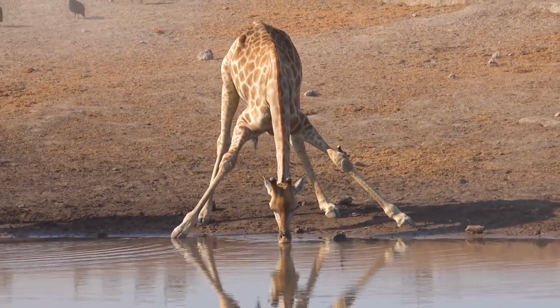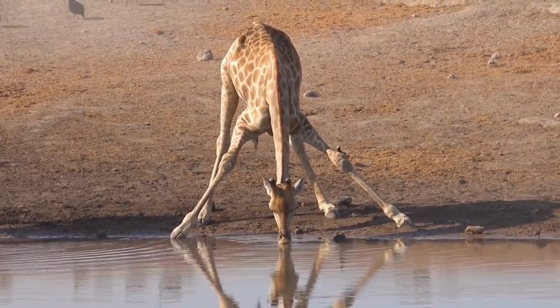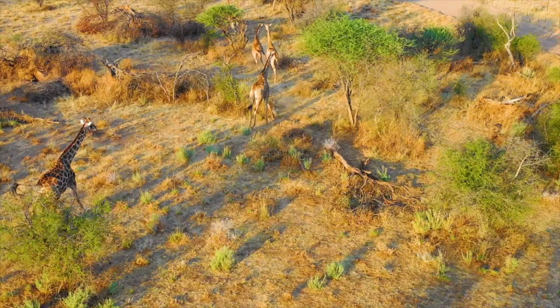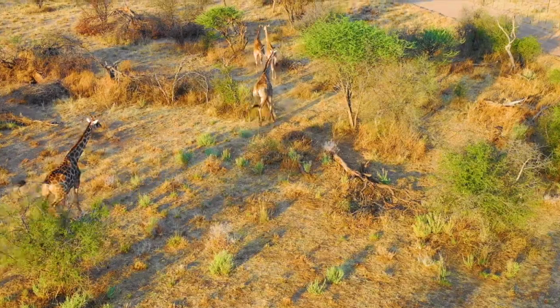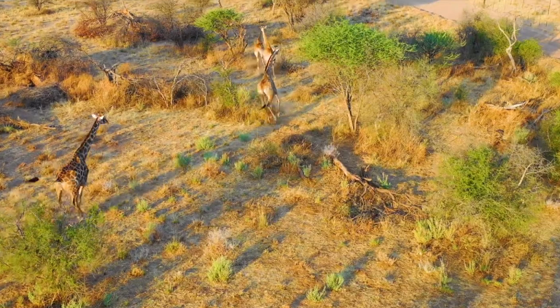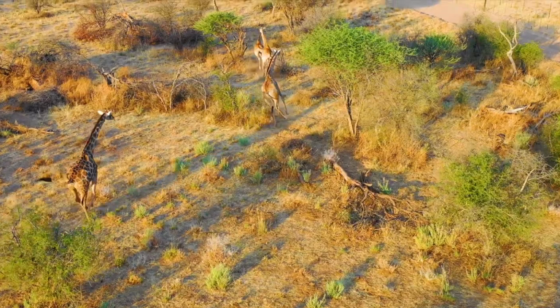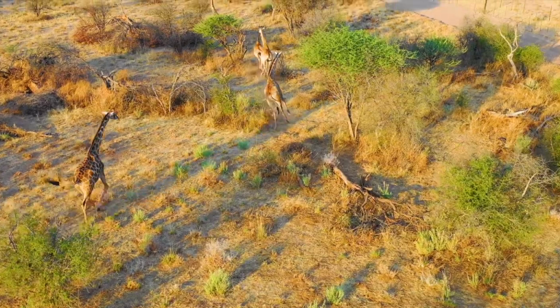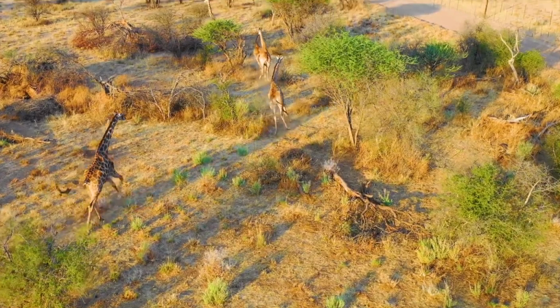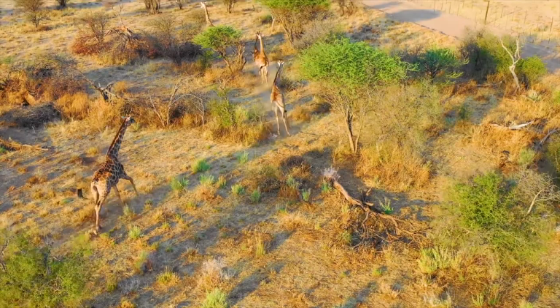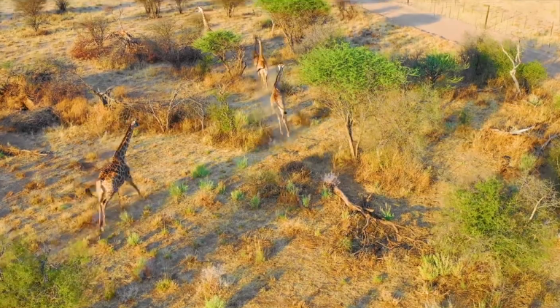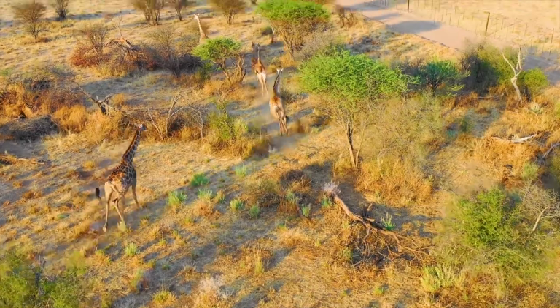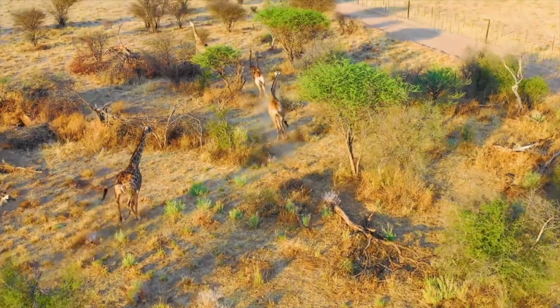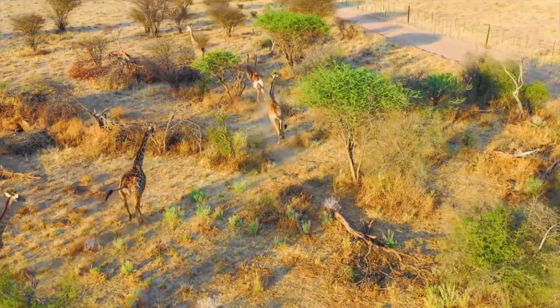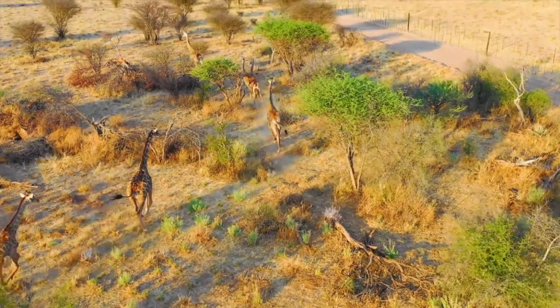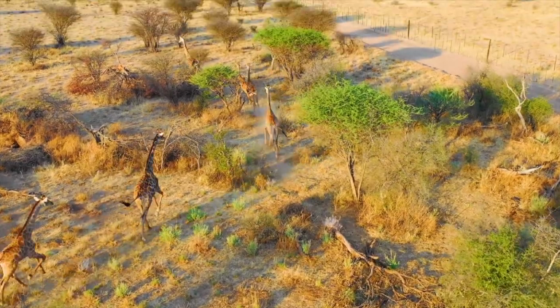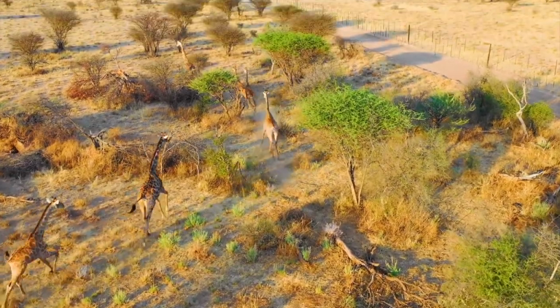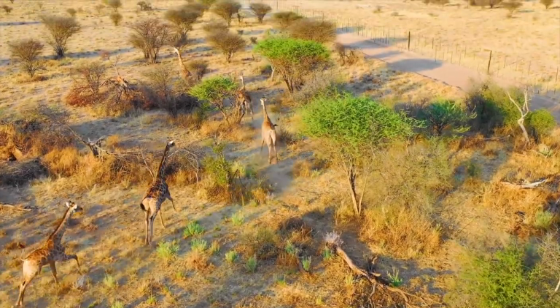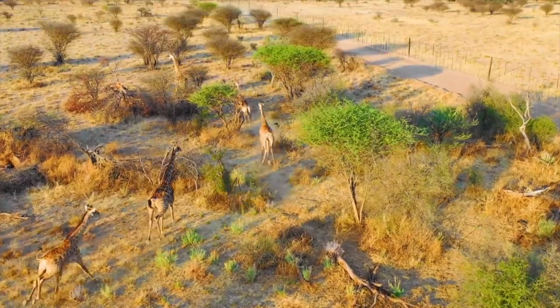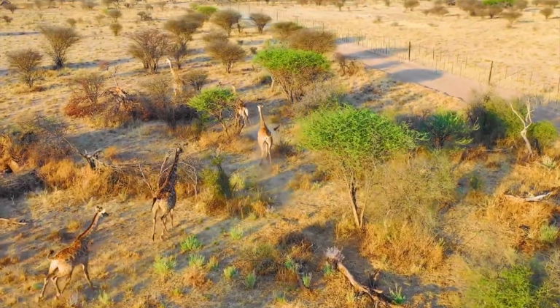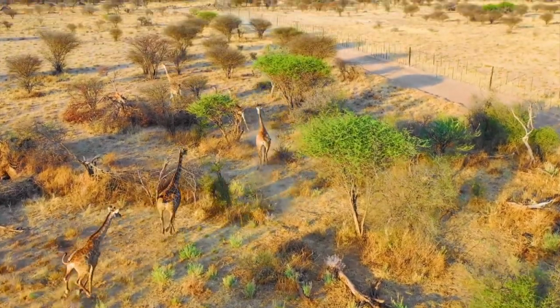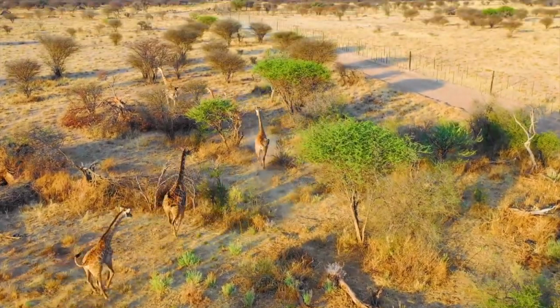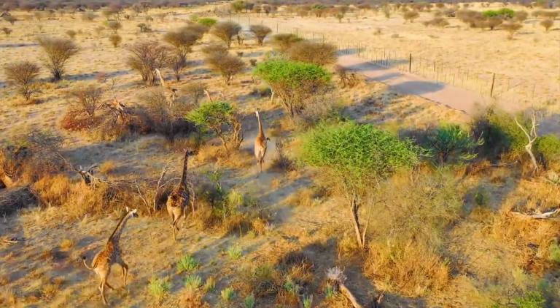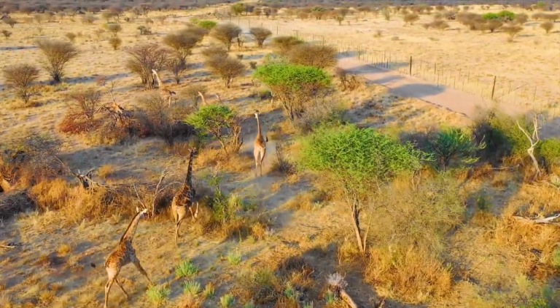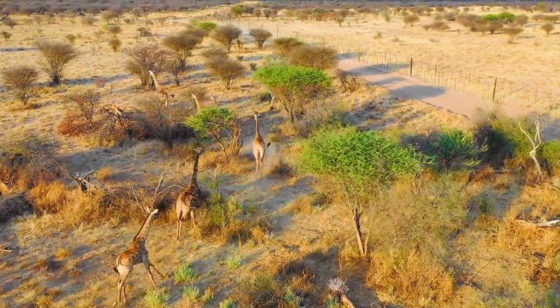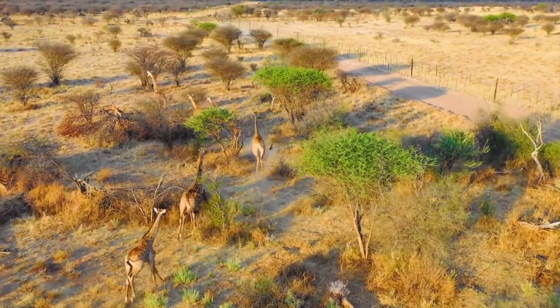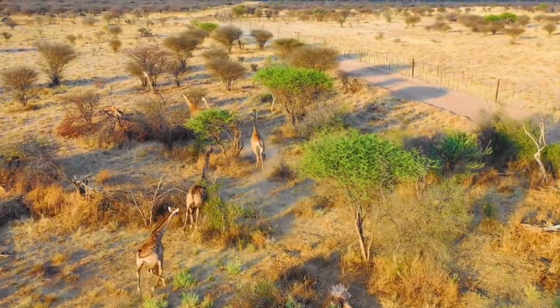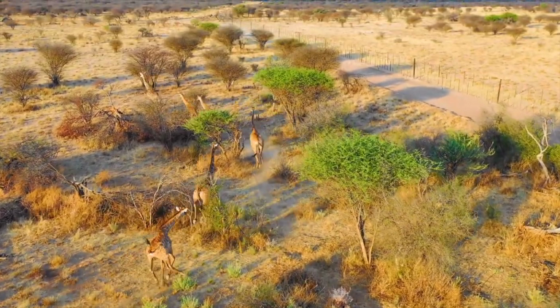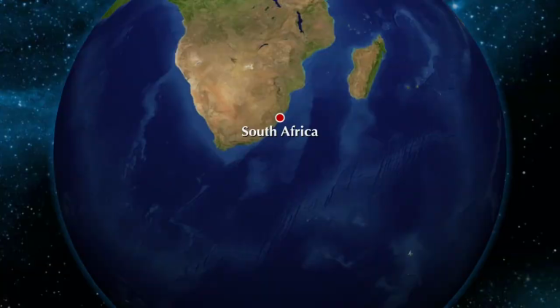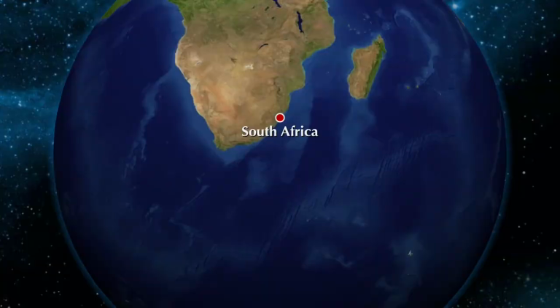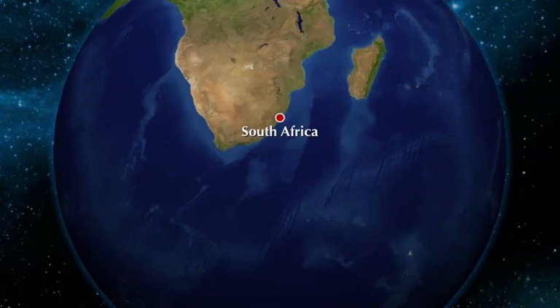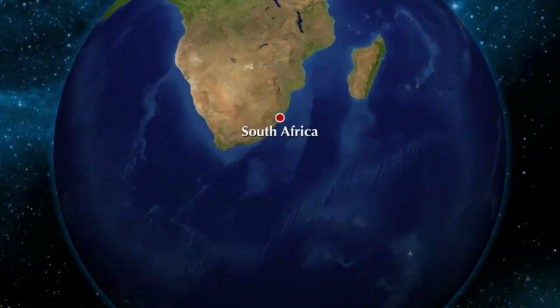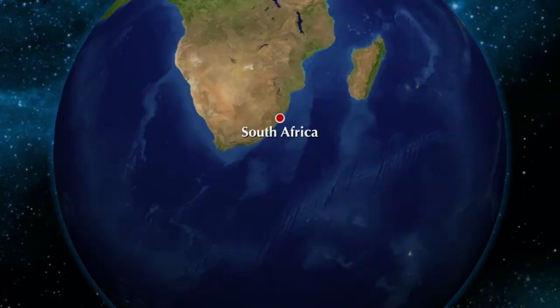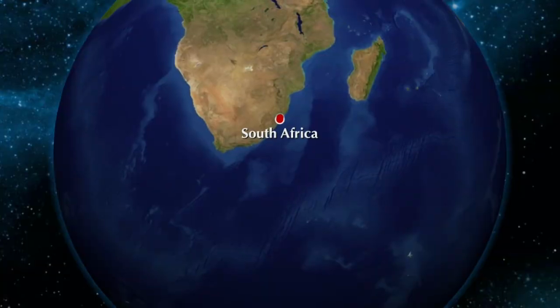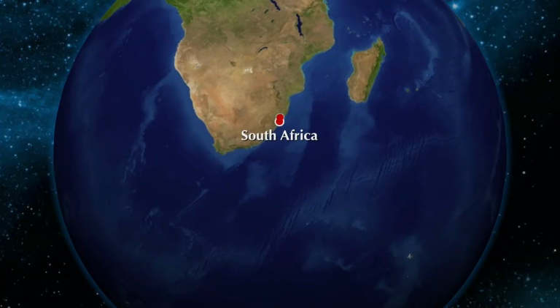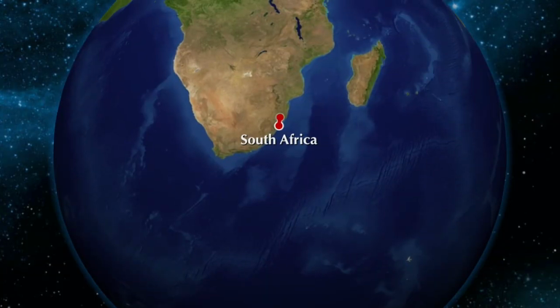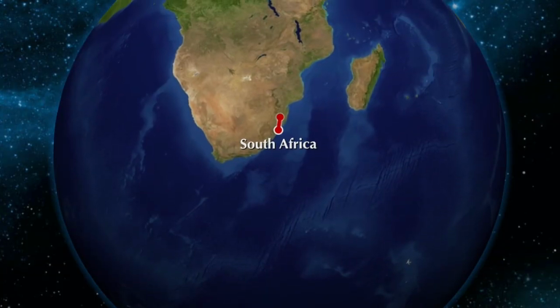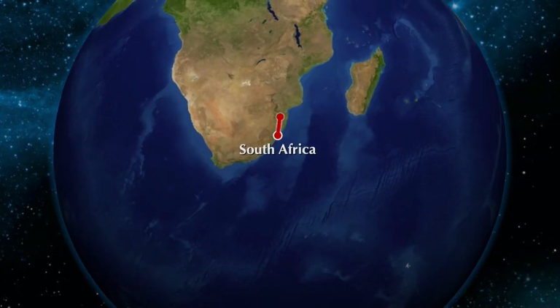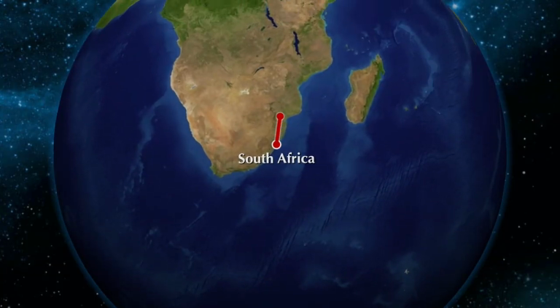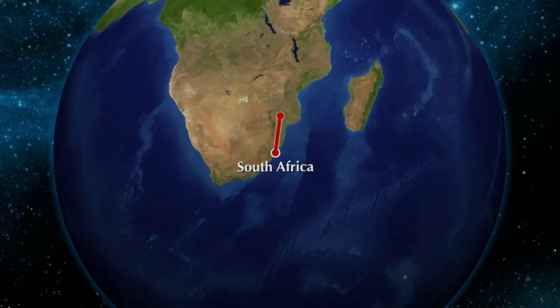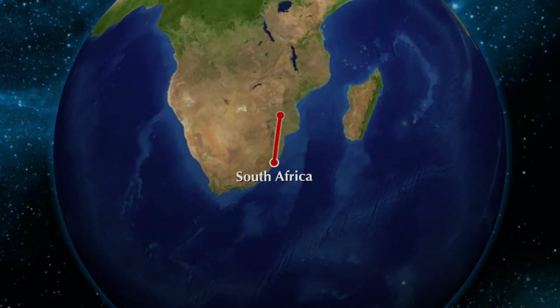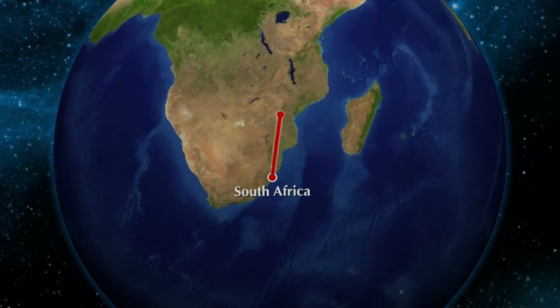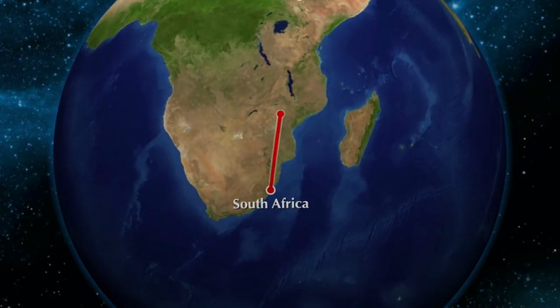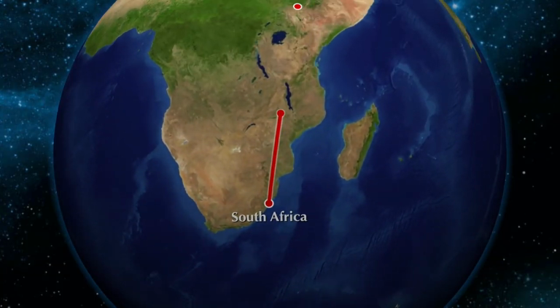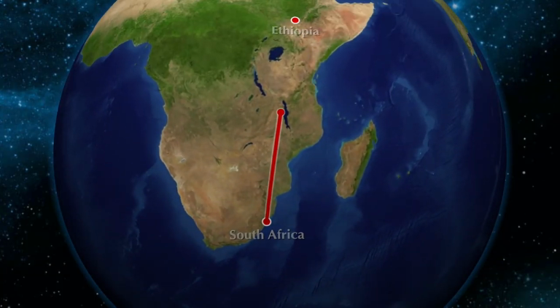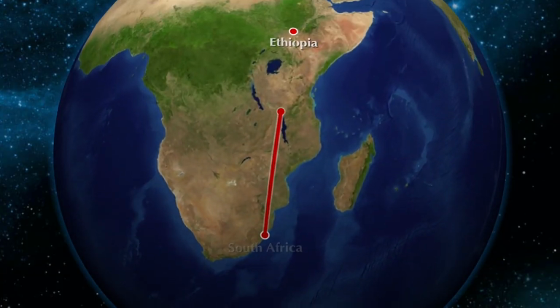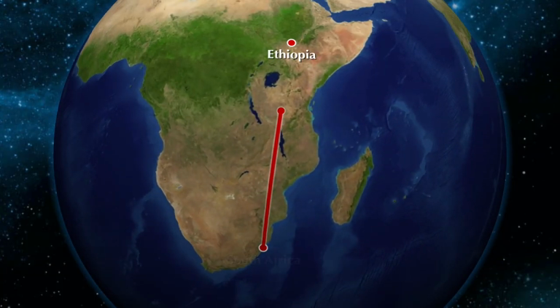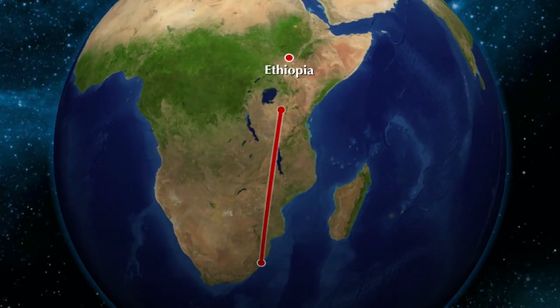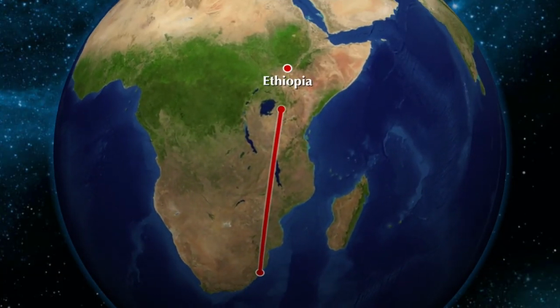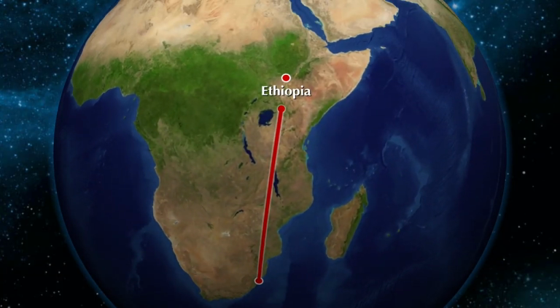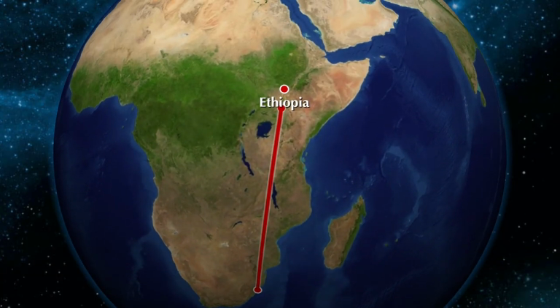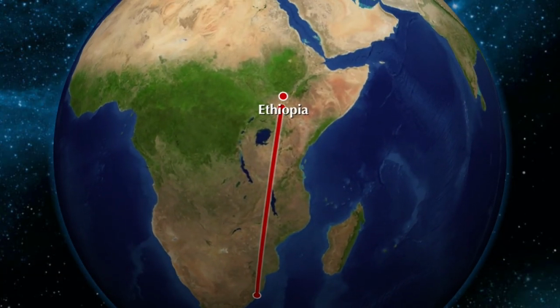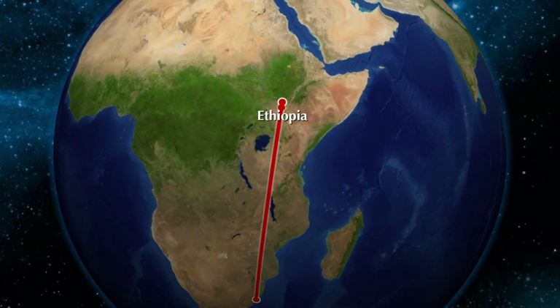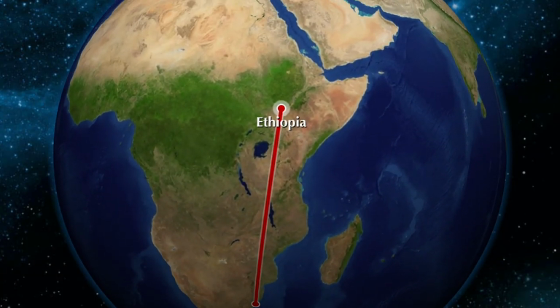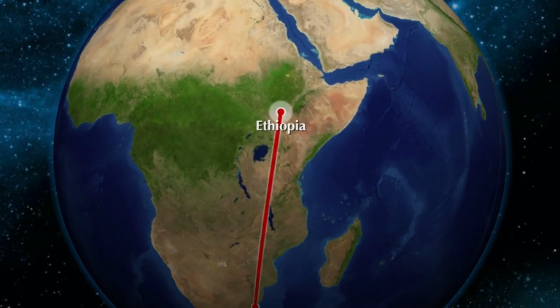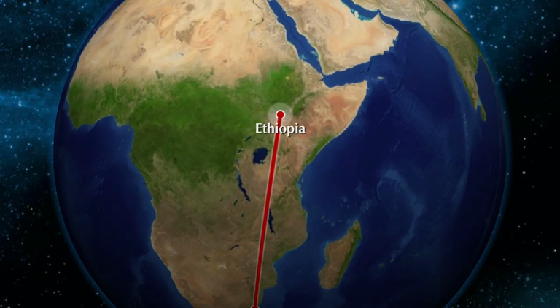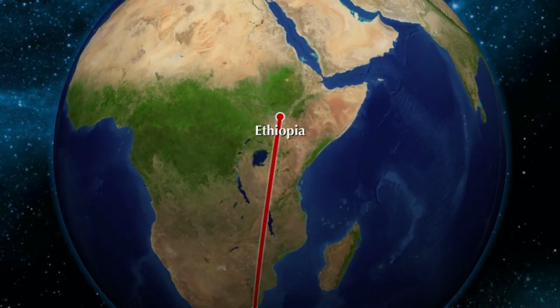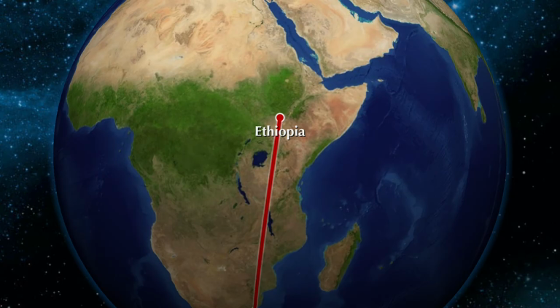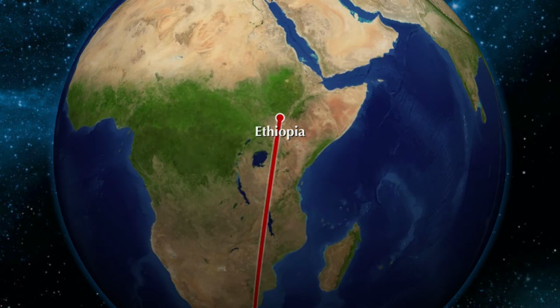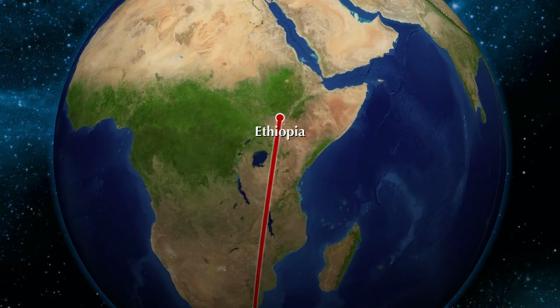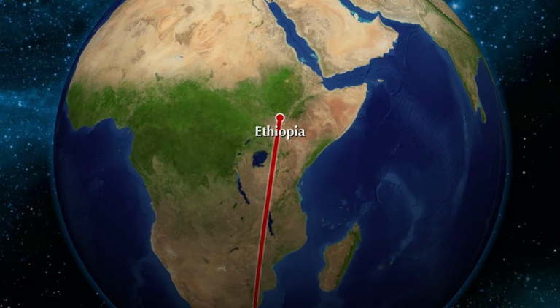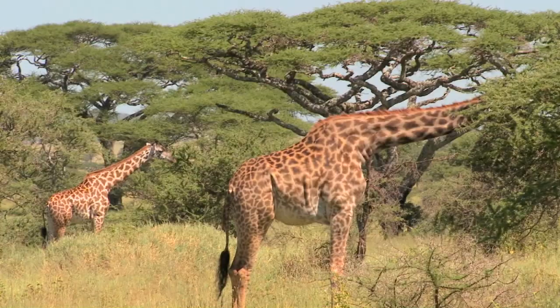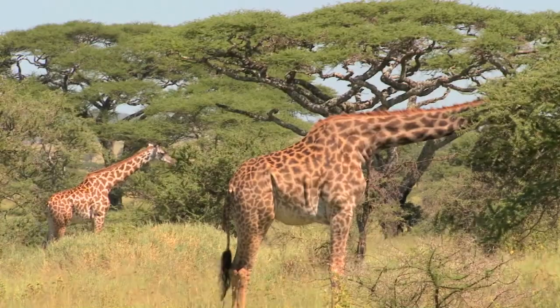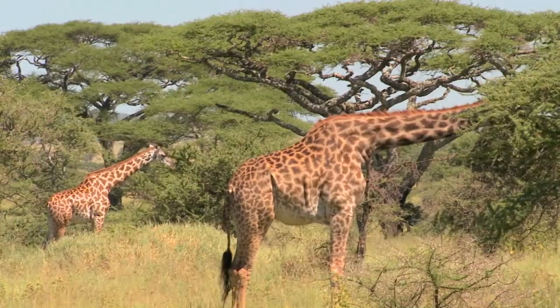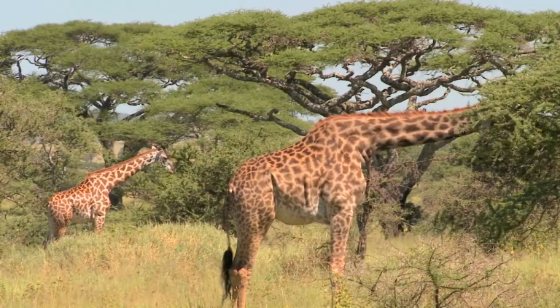Now the reticulated giraffe, or giraffes in general, can be found all throughout Africa. However, their numbers are in decline.